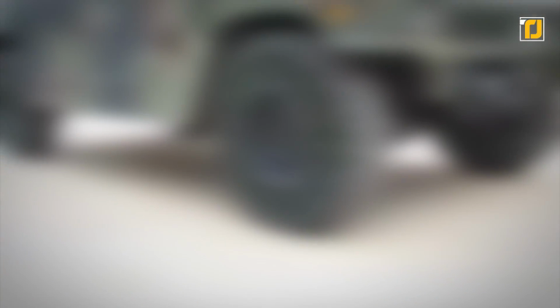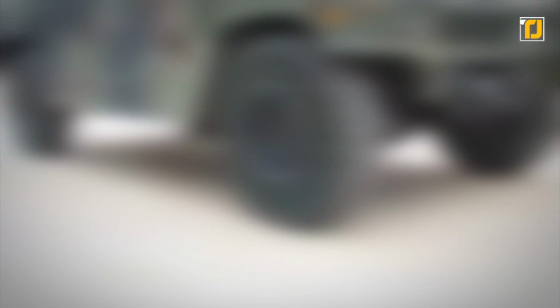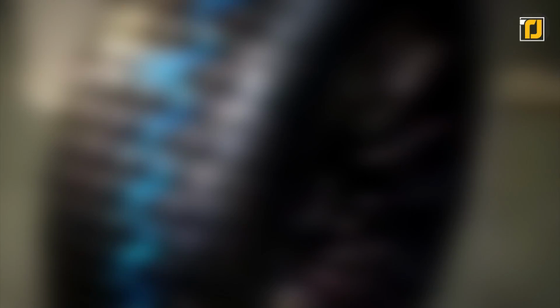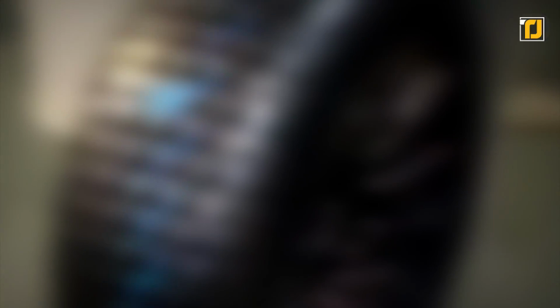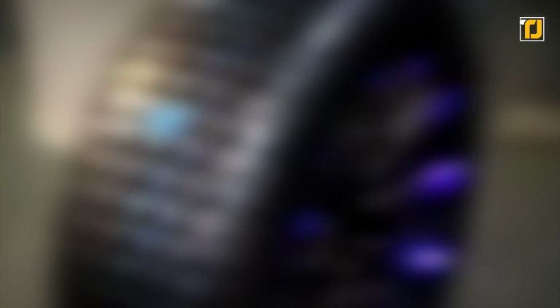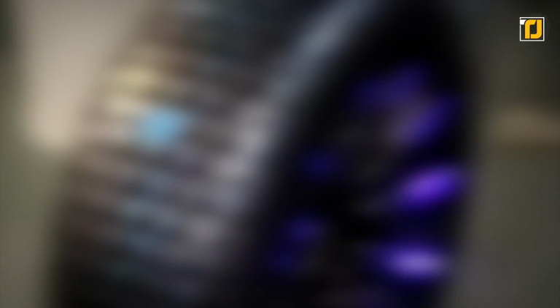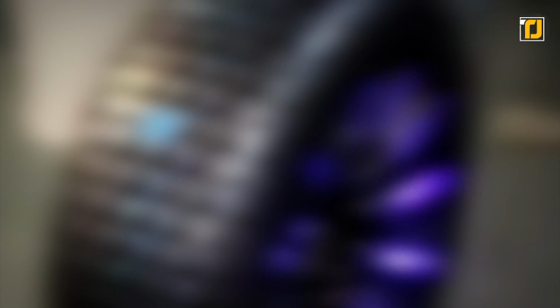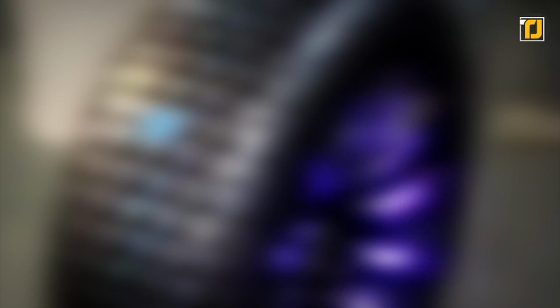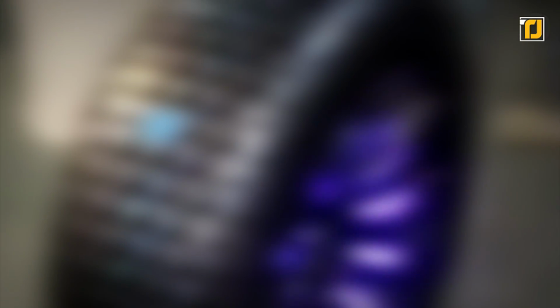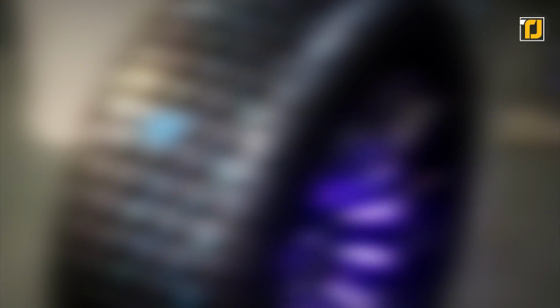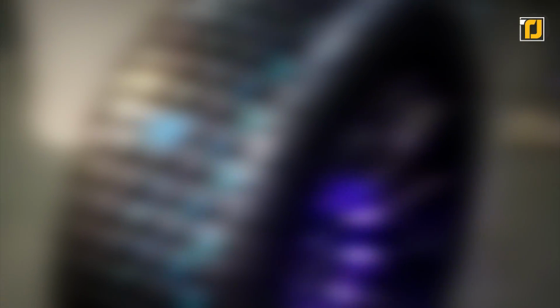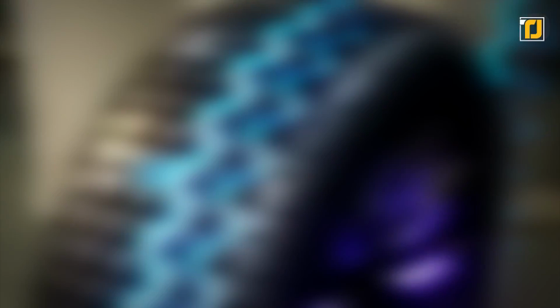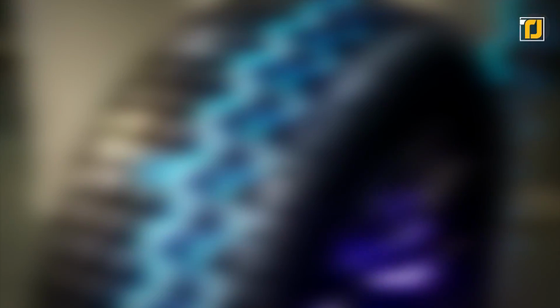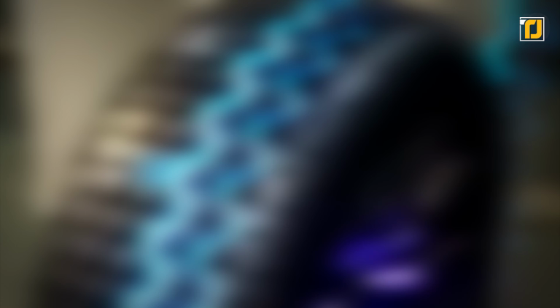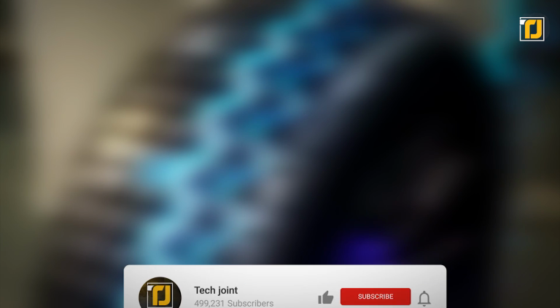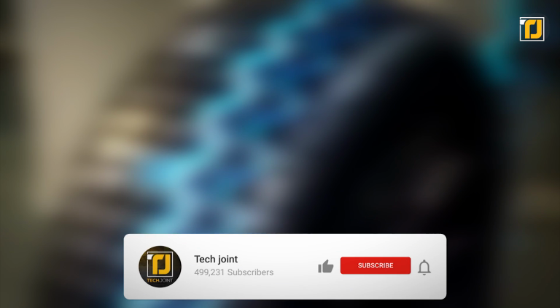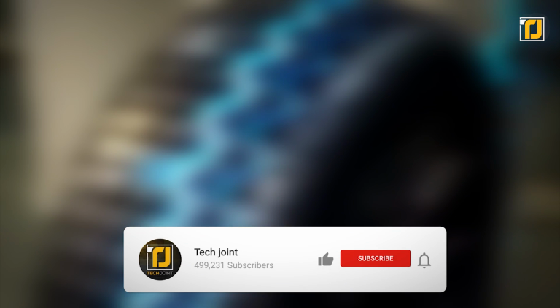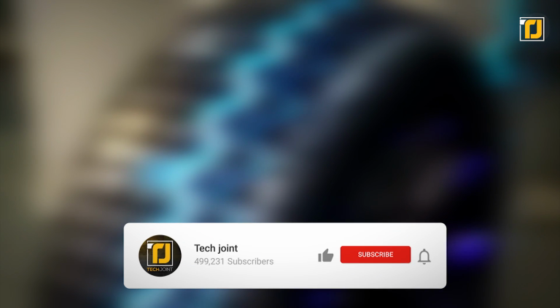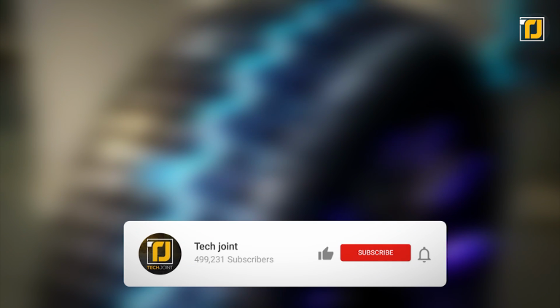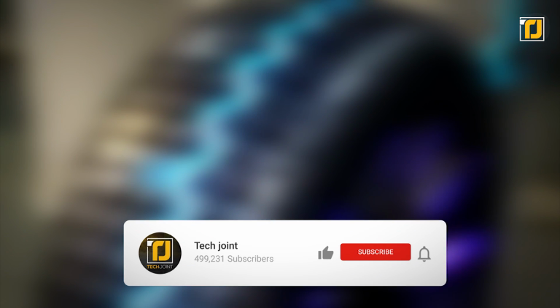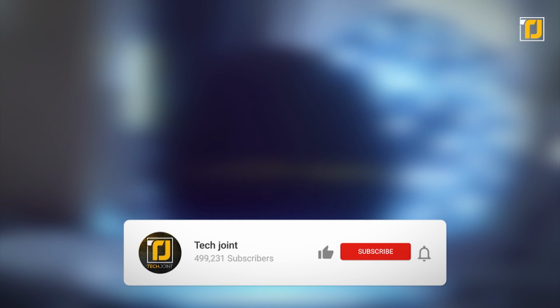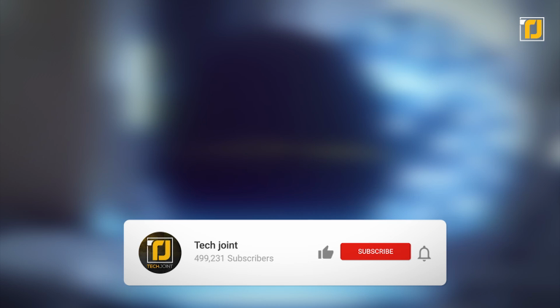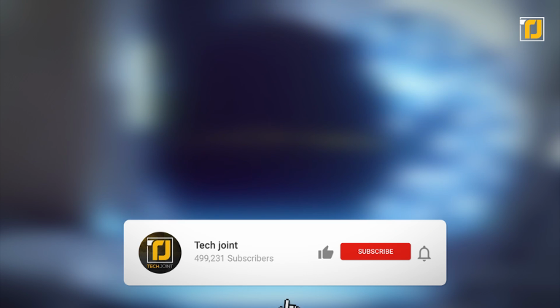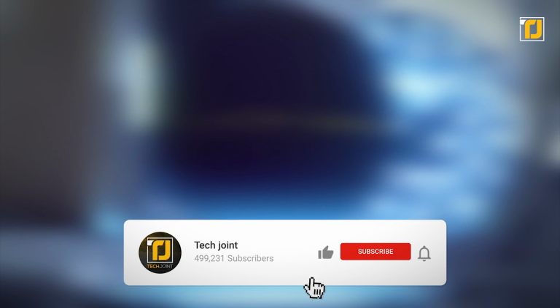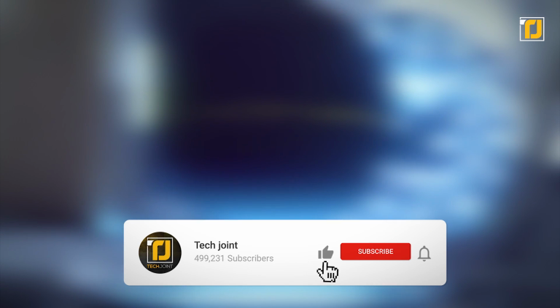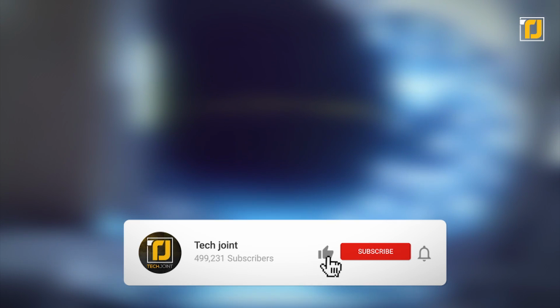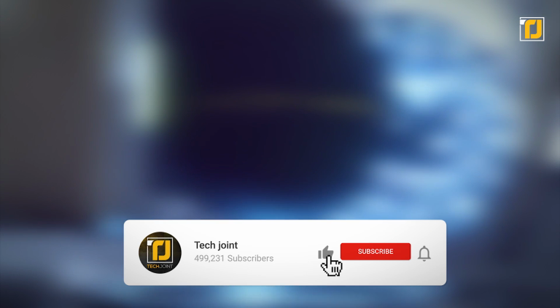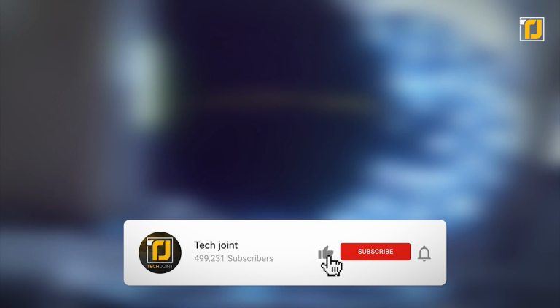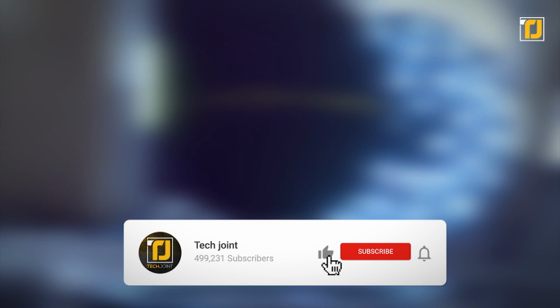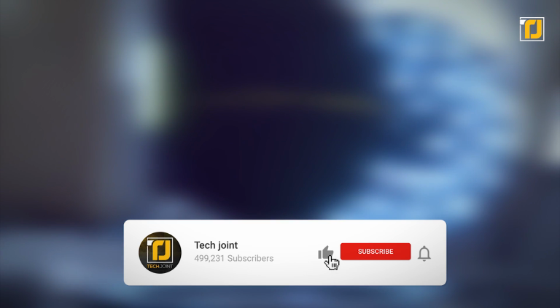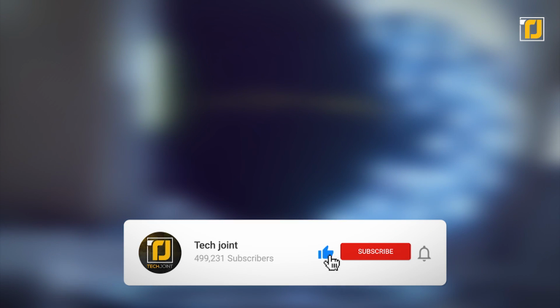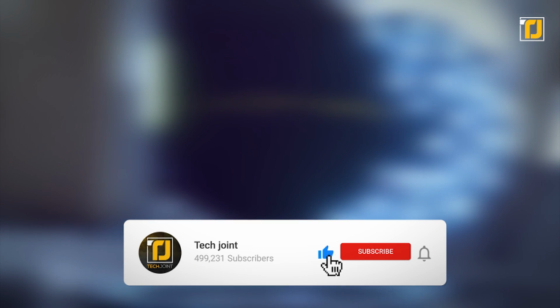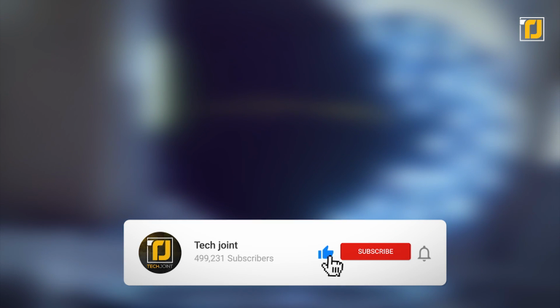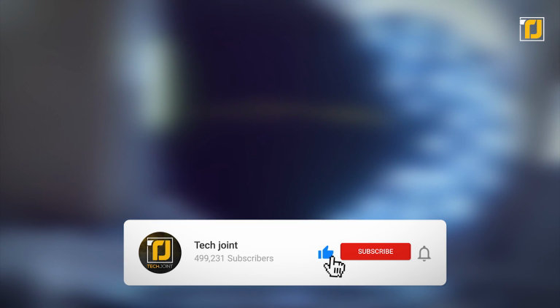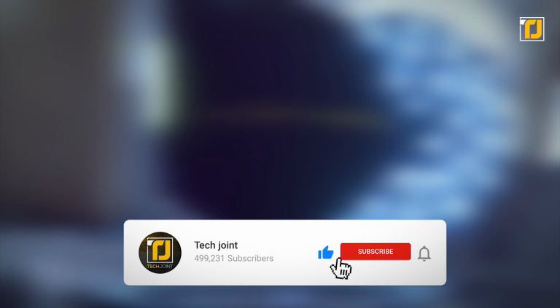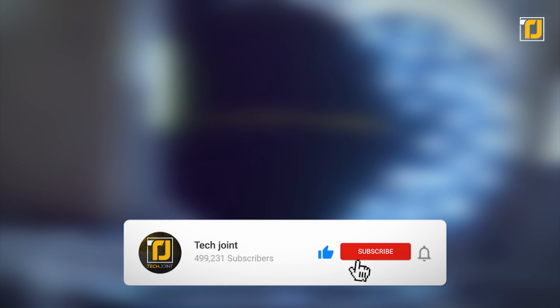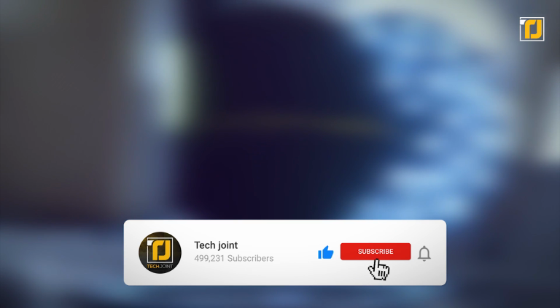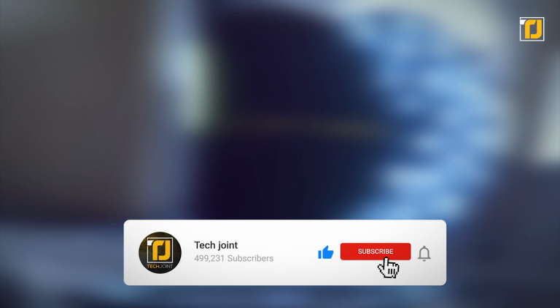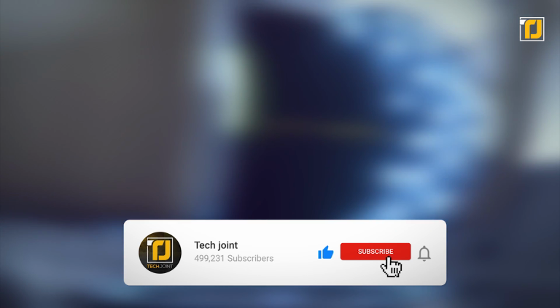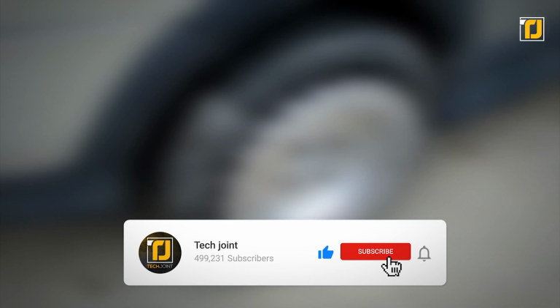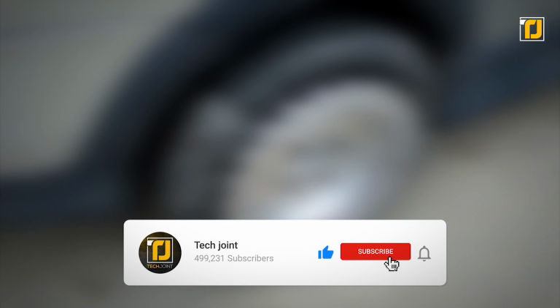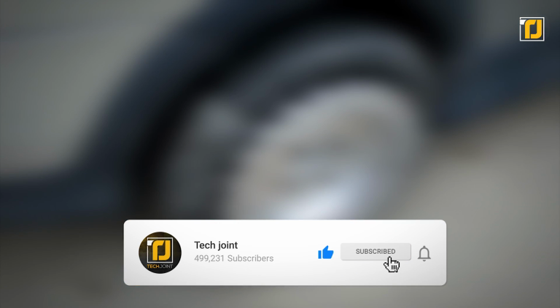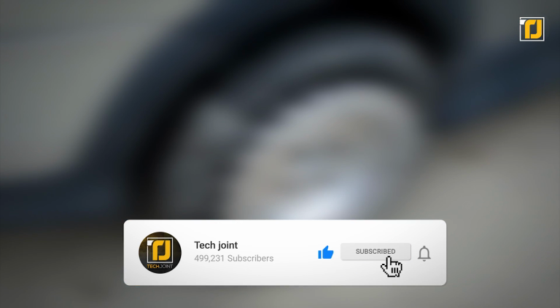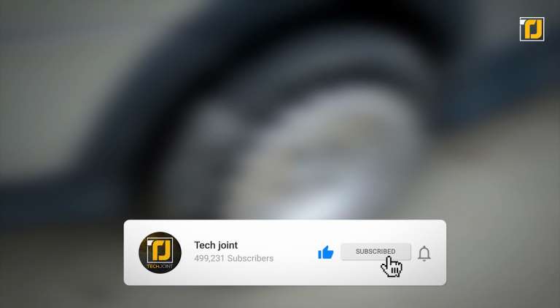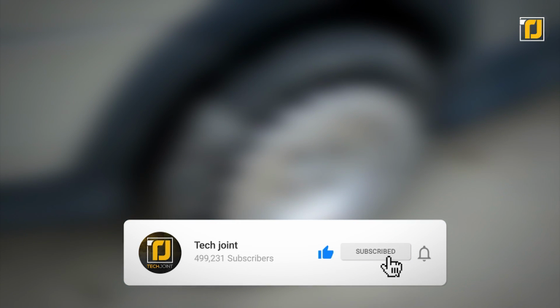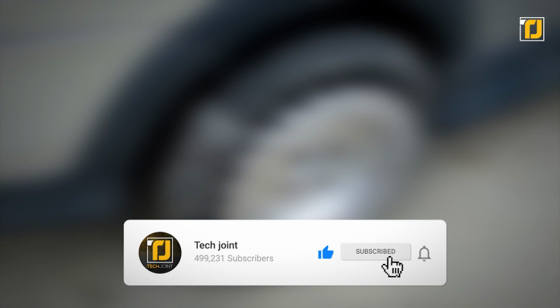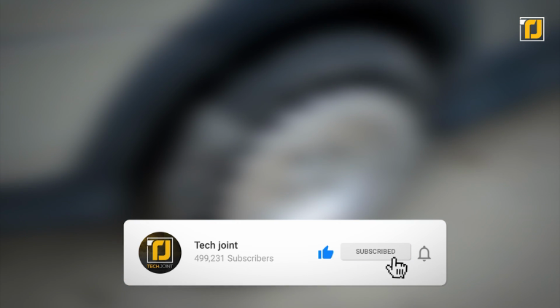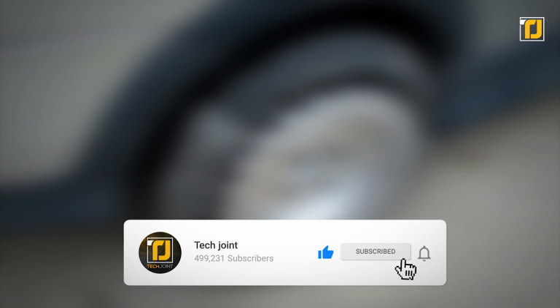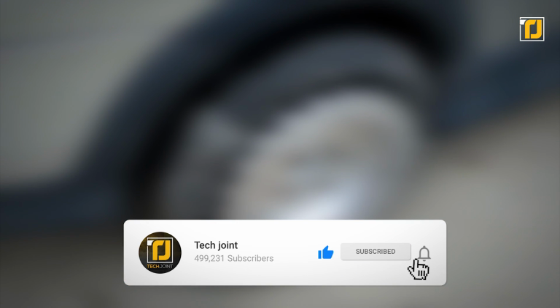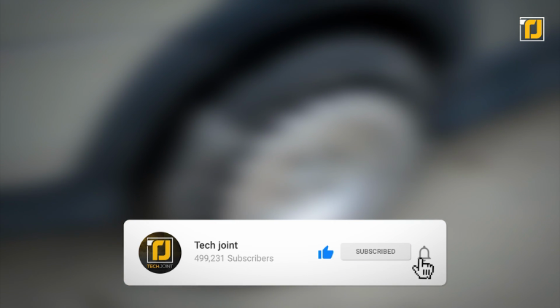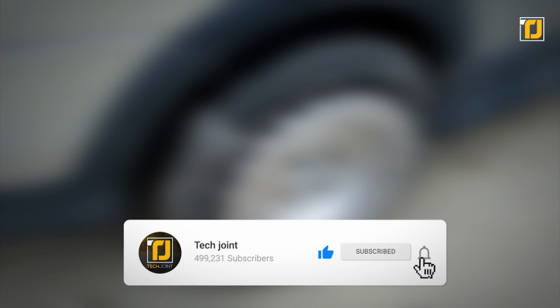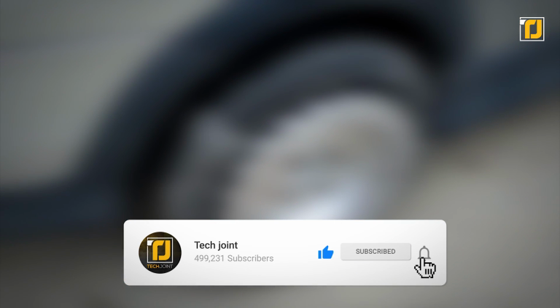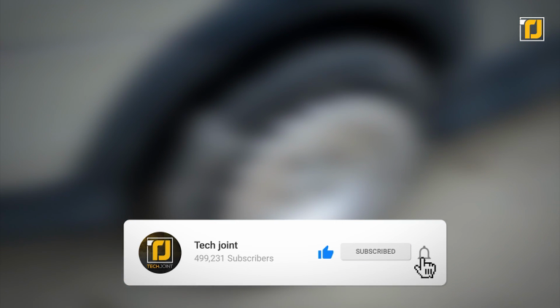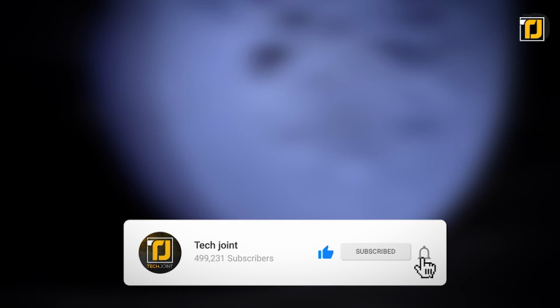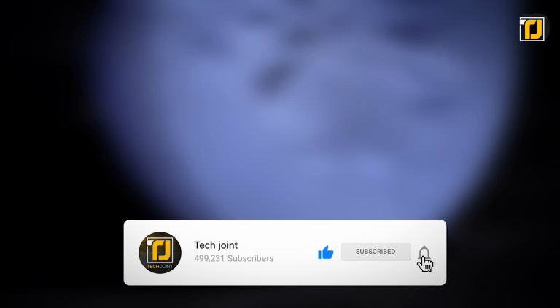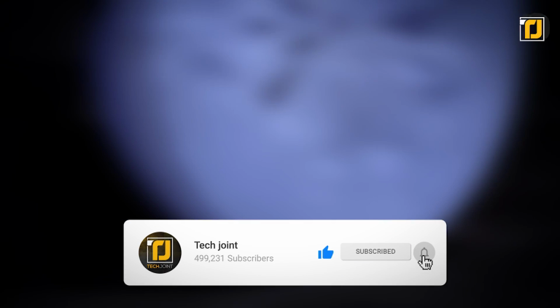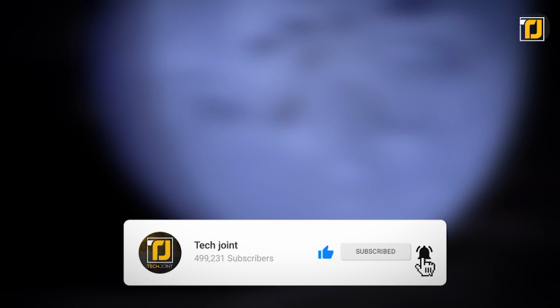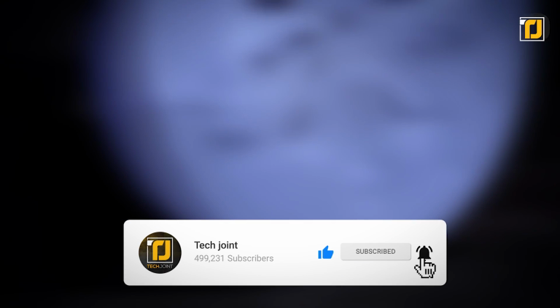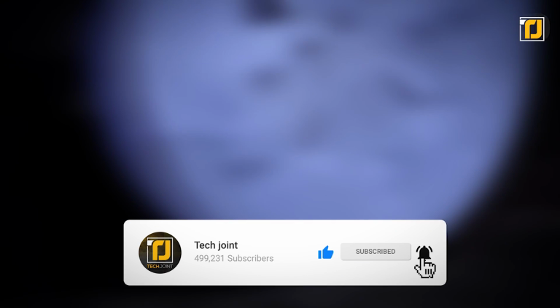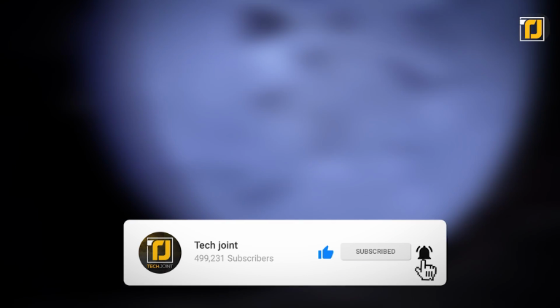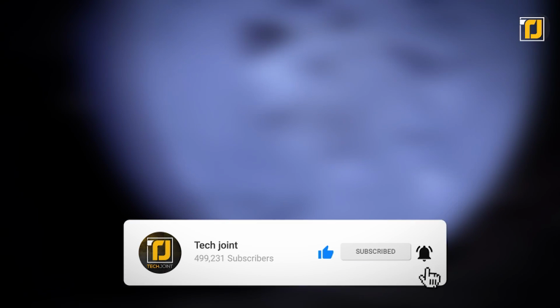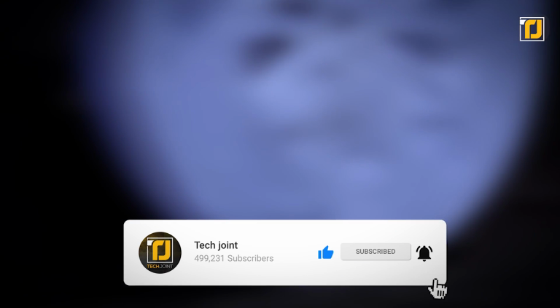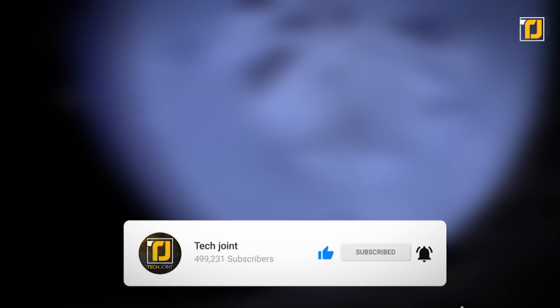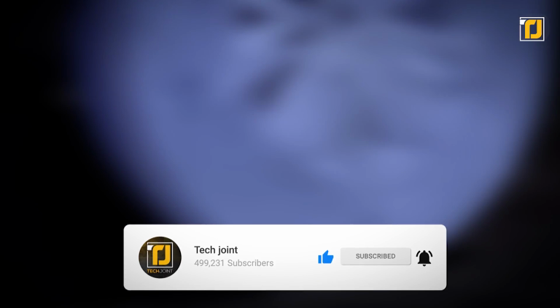Alright, comment below which of these tires you're getting your hands on first. Don't forget to like the video, subscribe to TechJoint, and we'll see you in the next one.